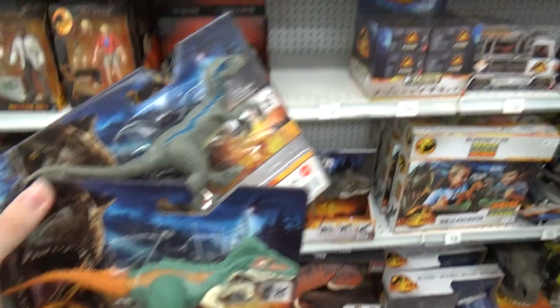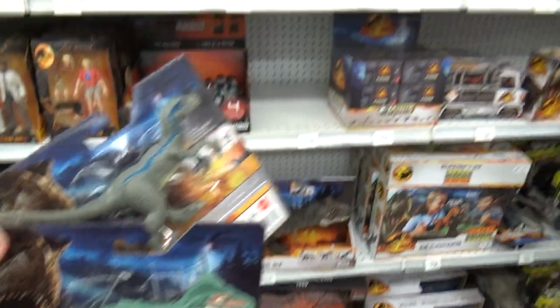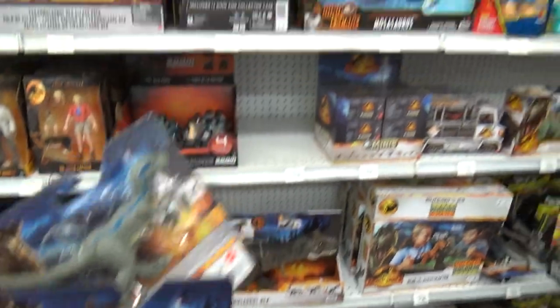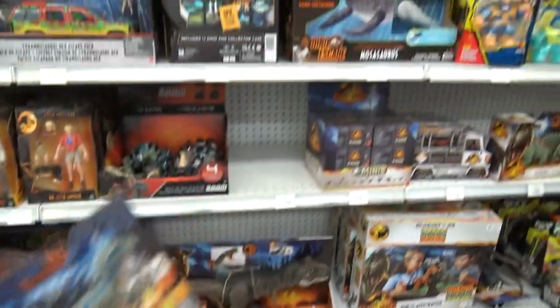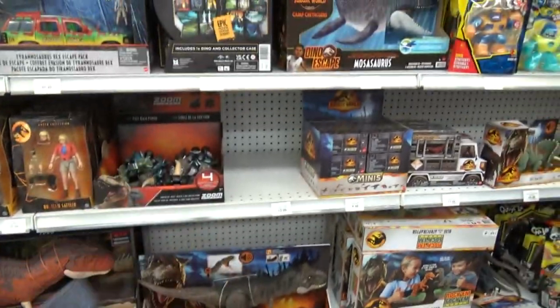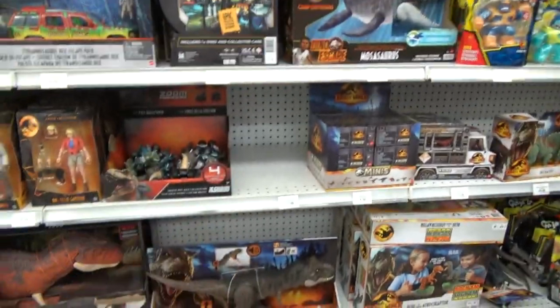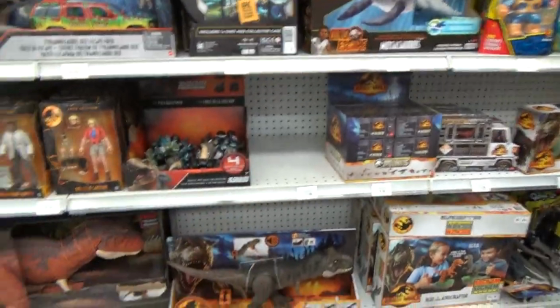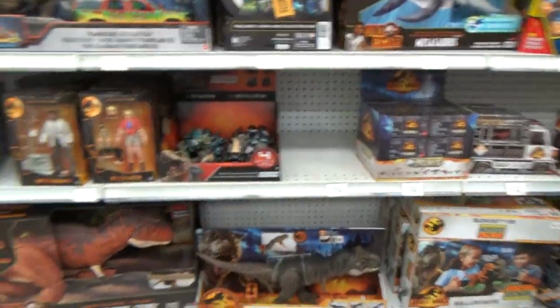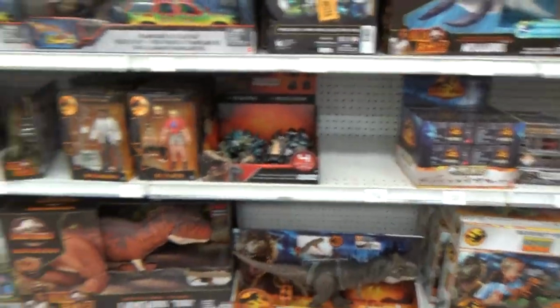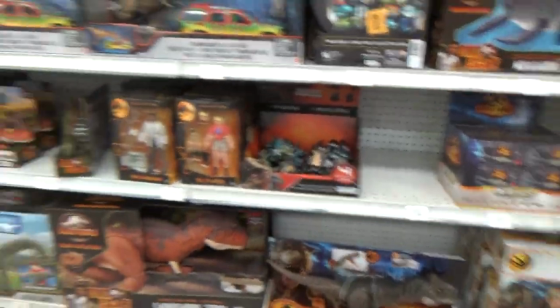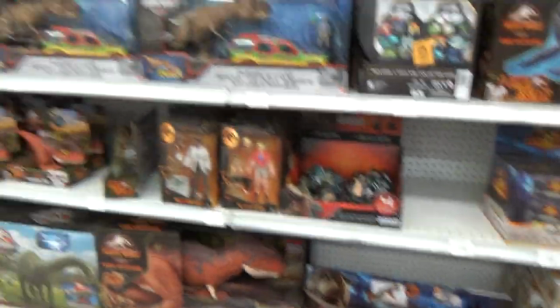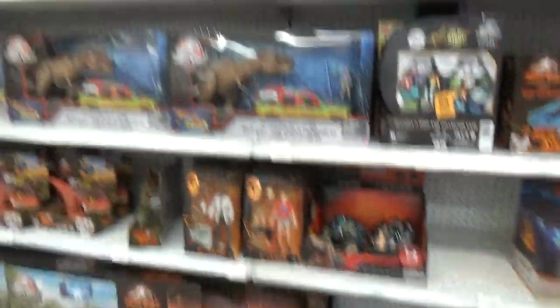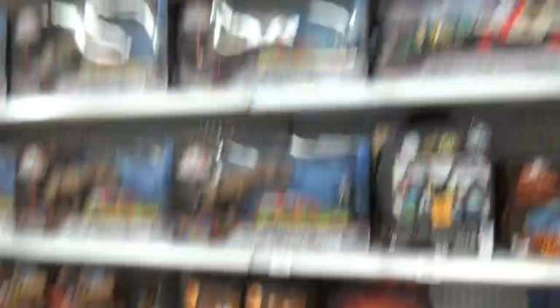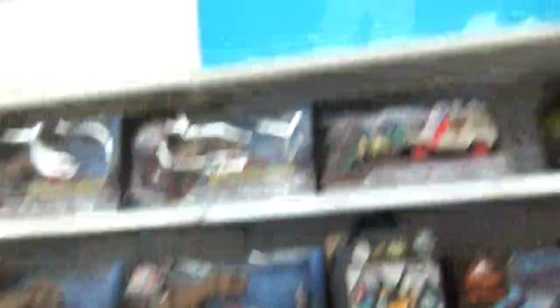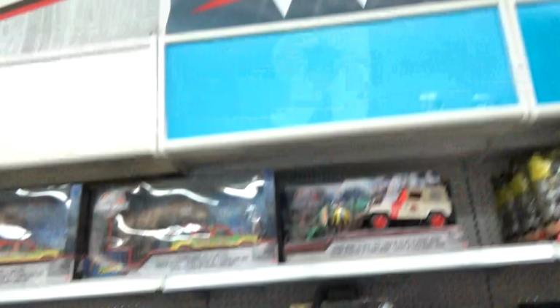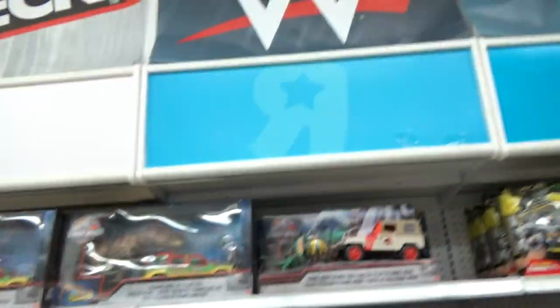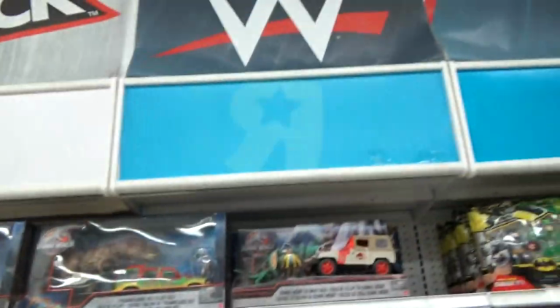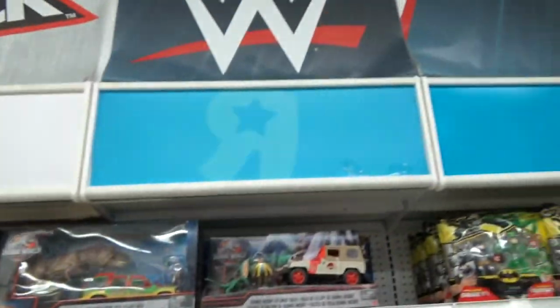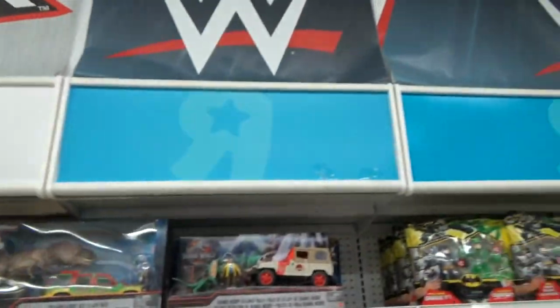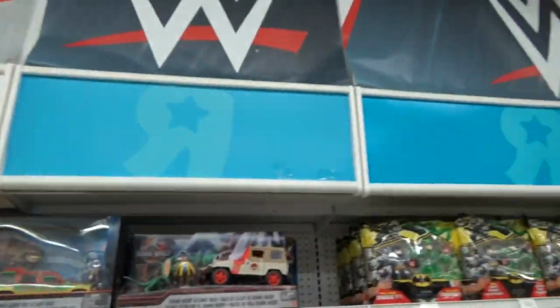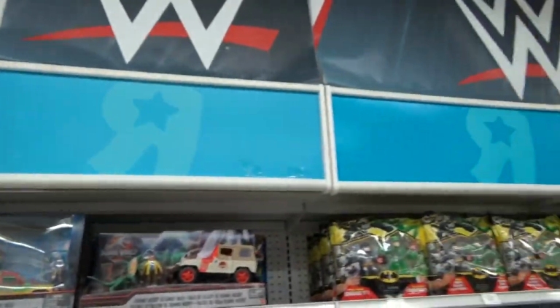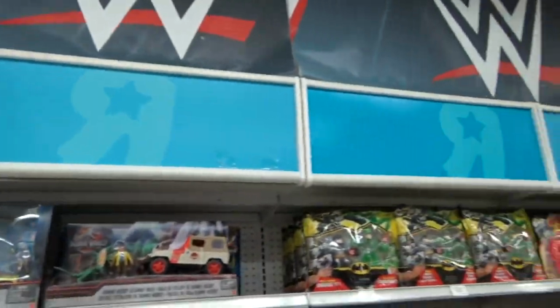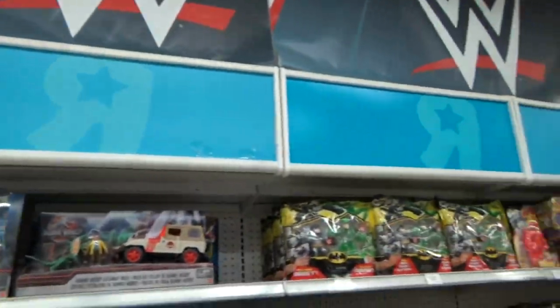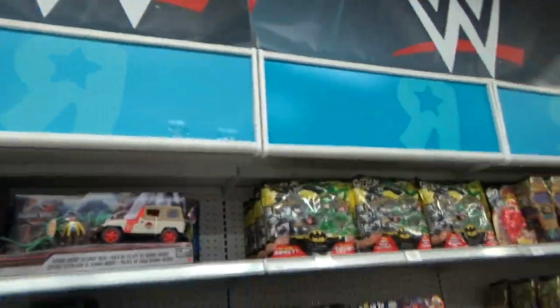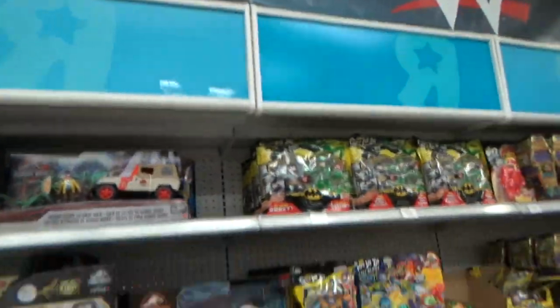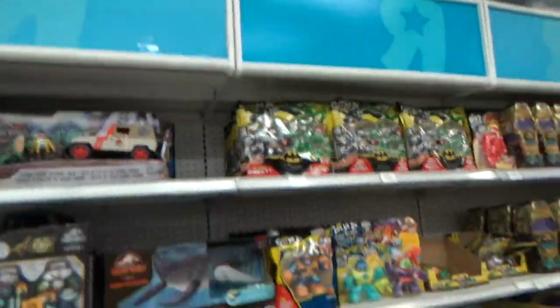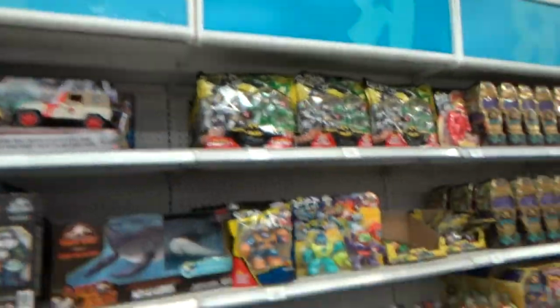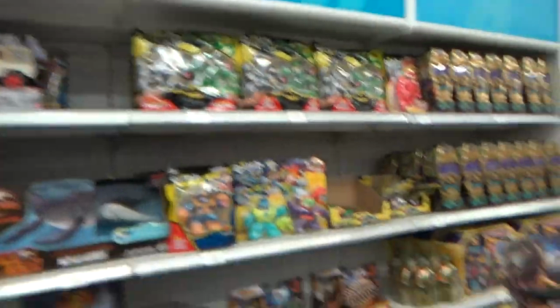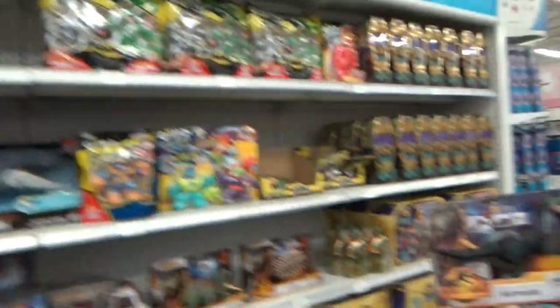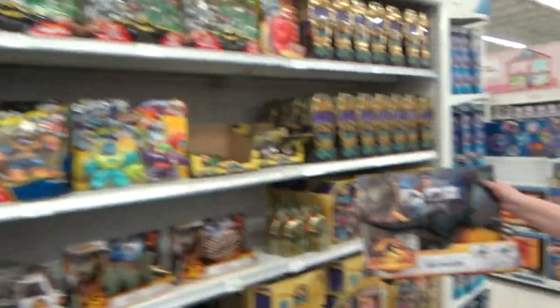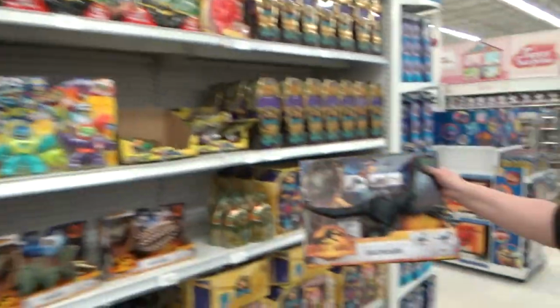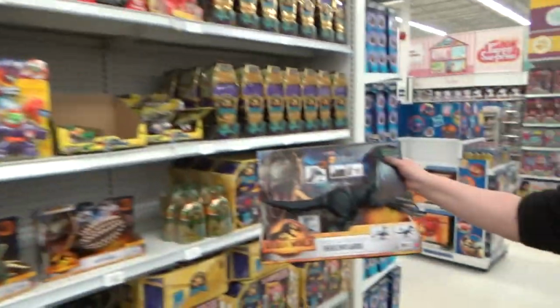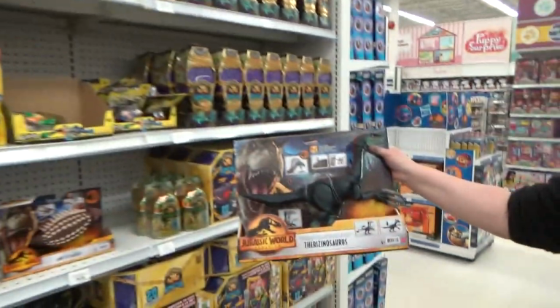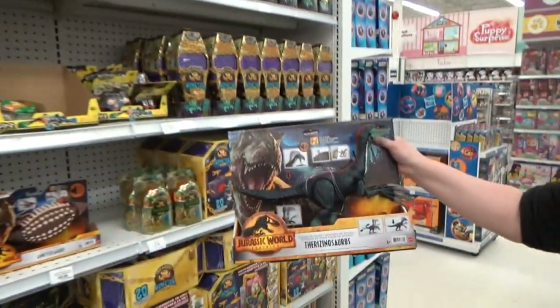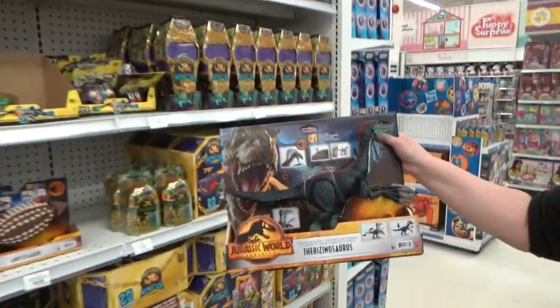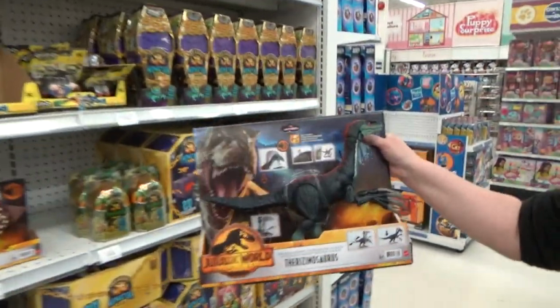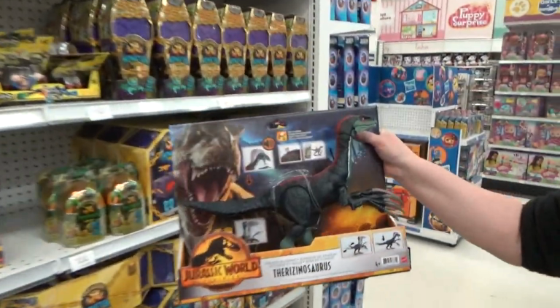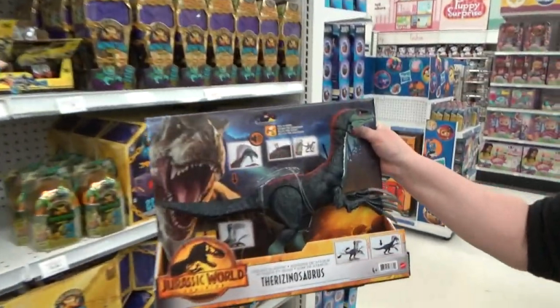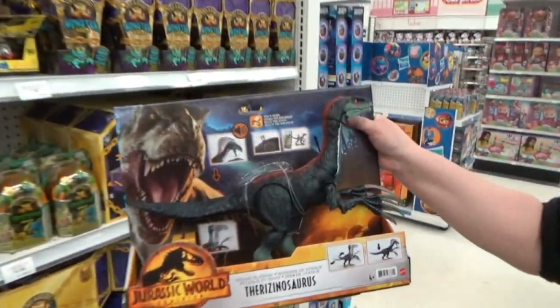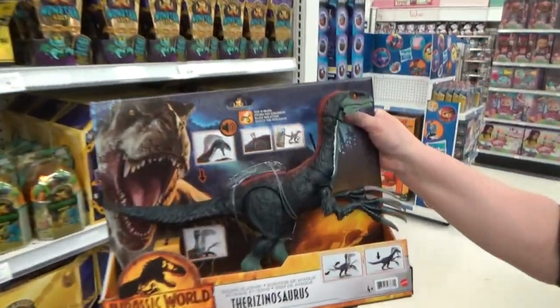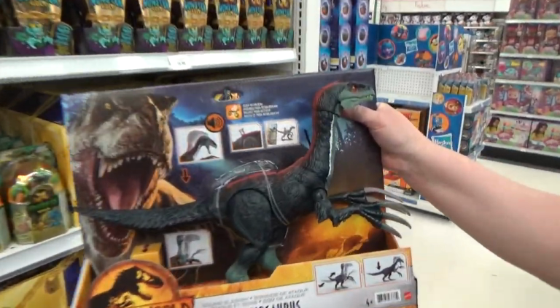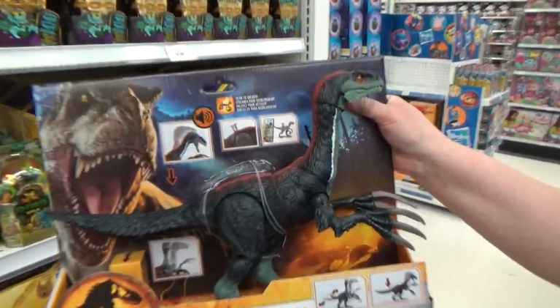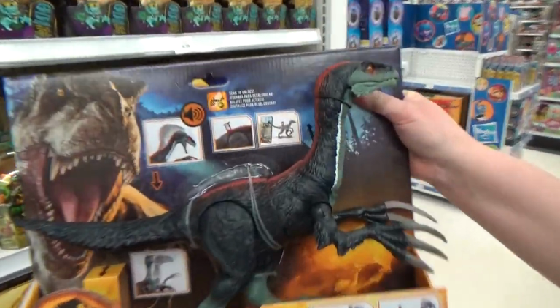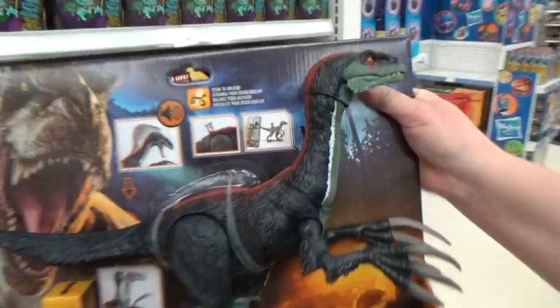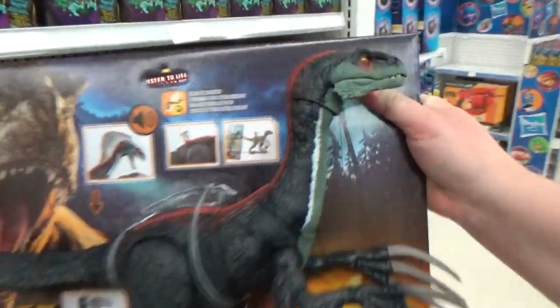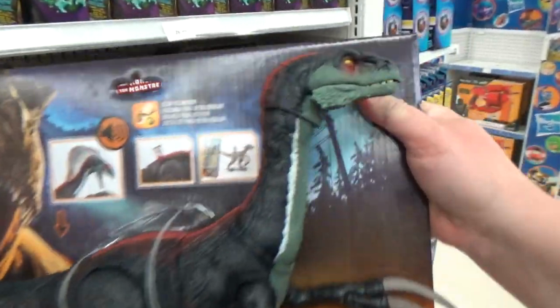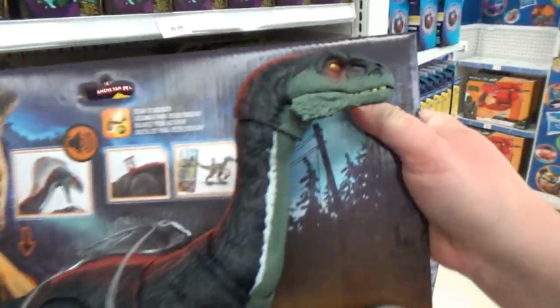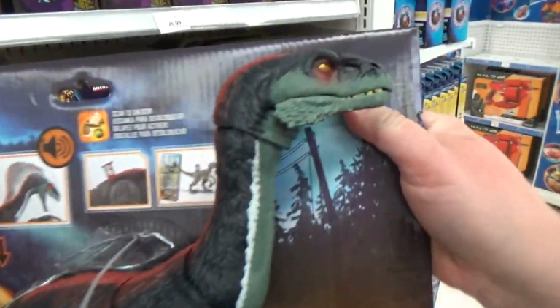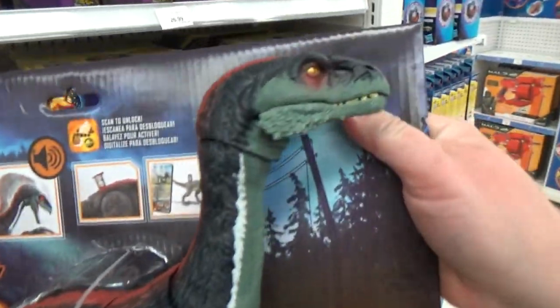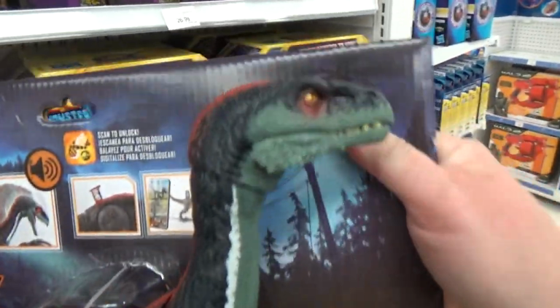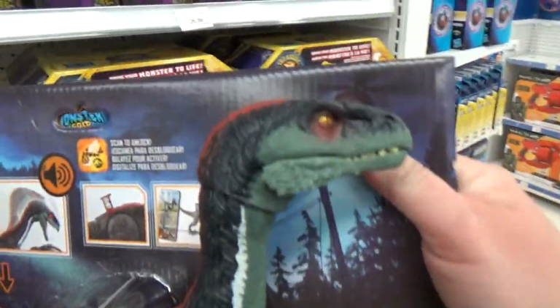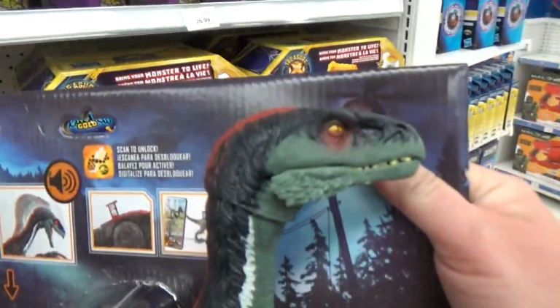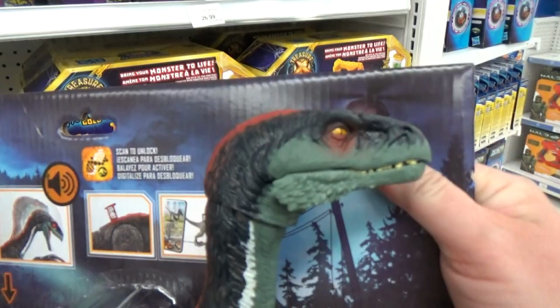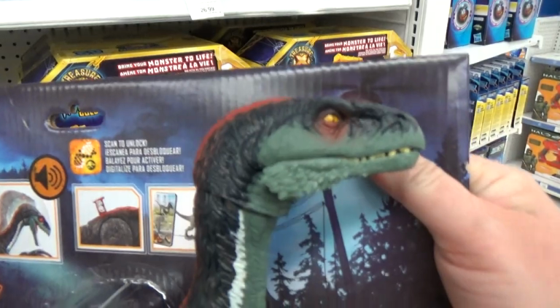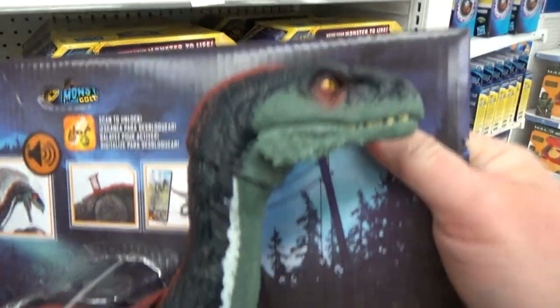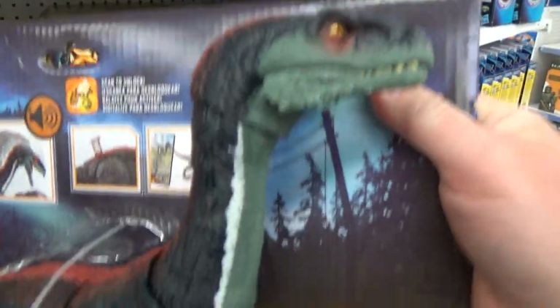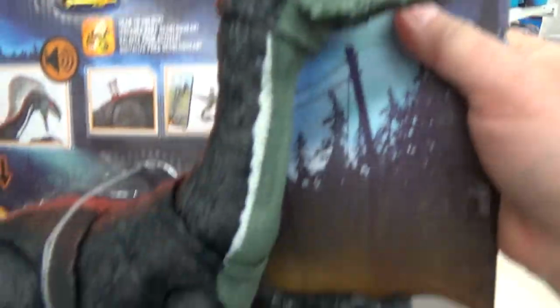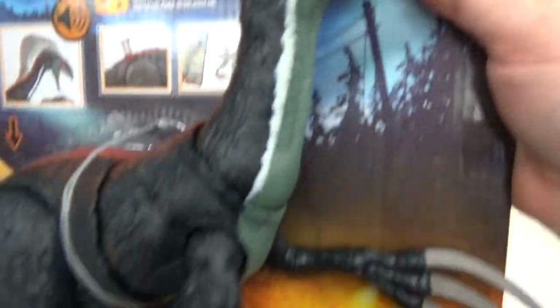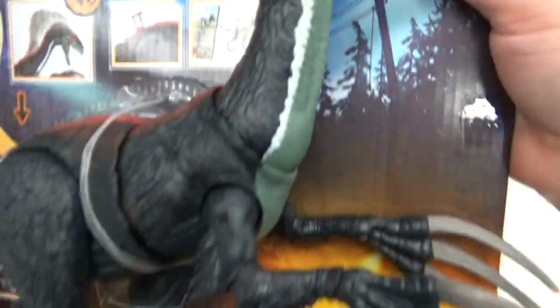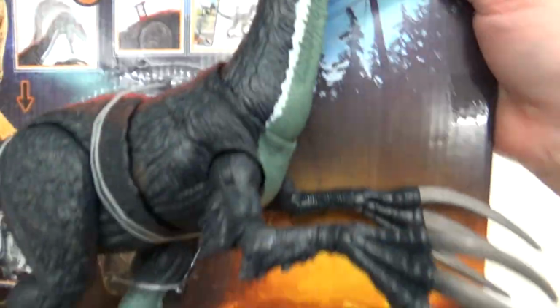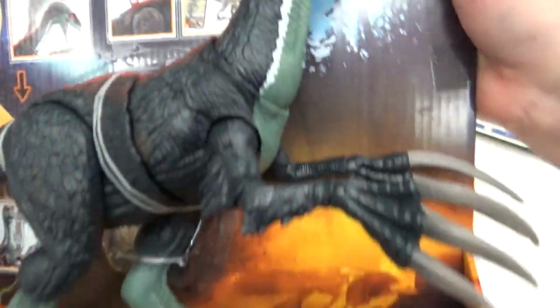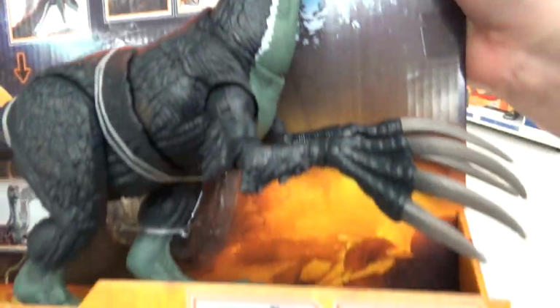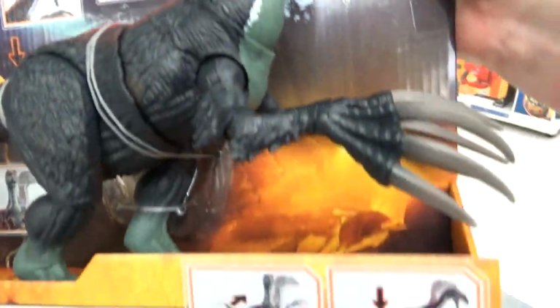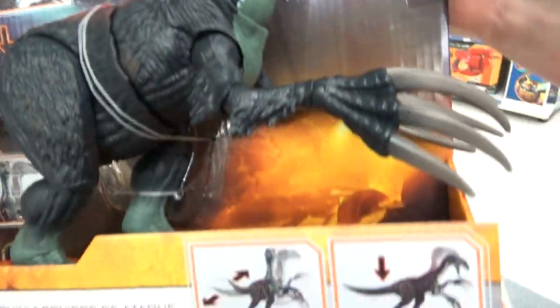Hey guys, it's Brennan the Paleo Dude. I just stopped off at another Toys R Us, and look what I found — the Therizinosaurus.